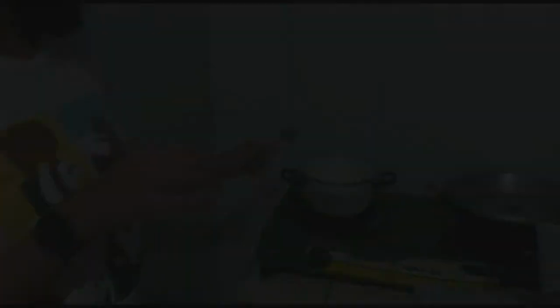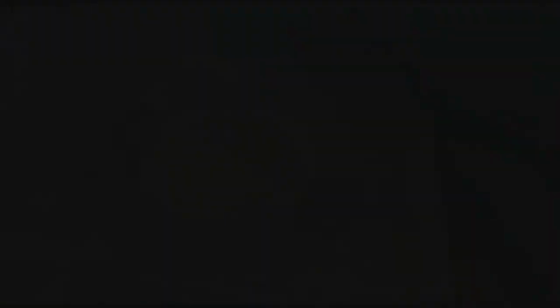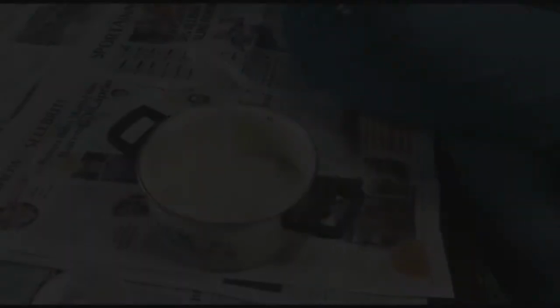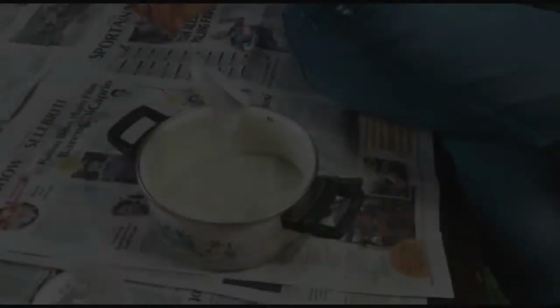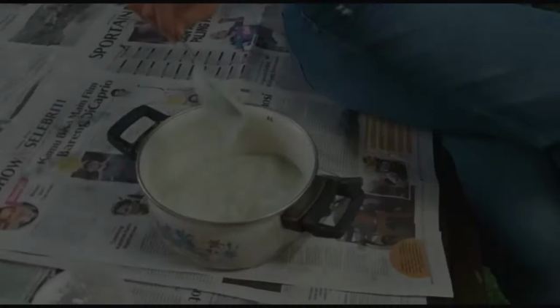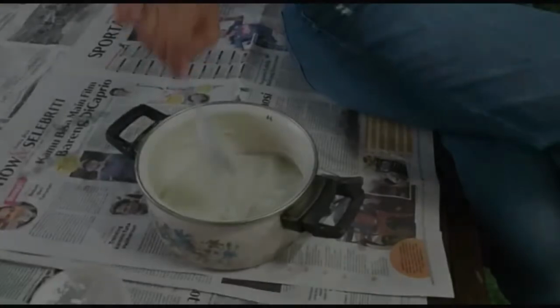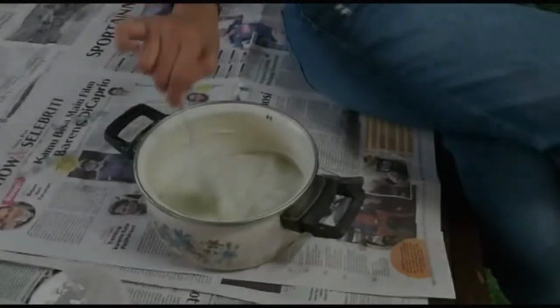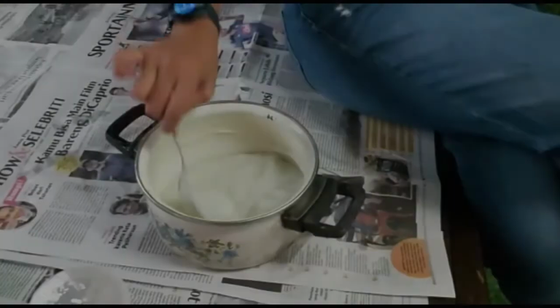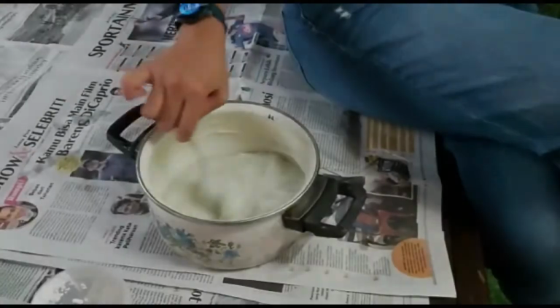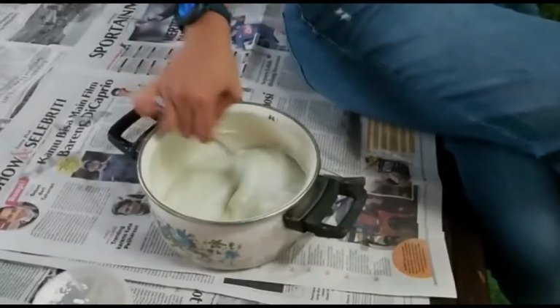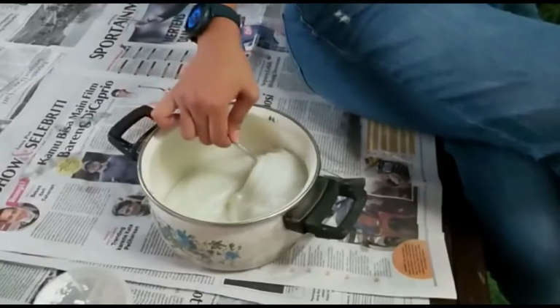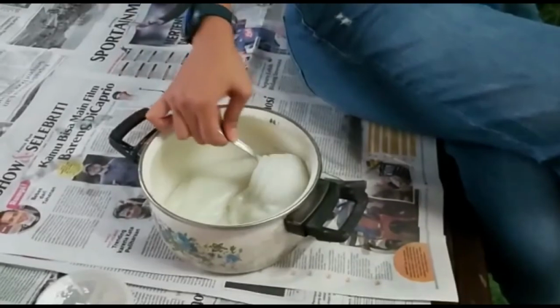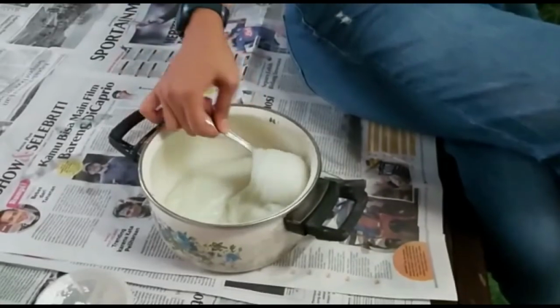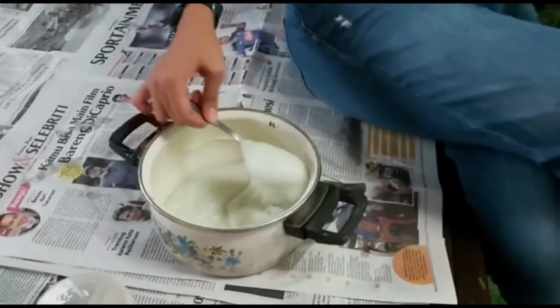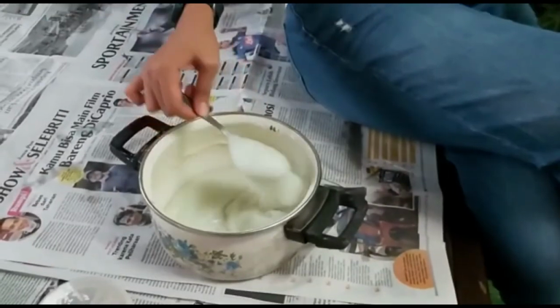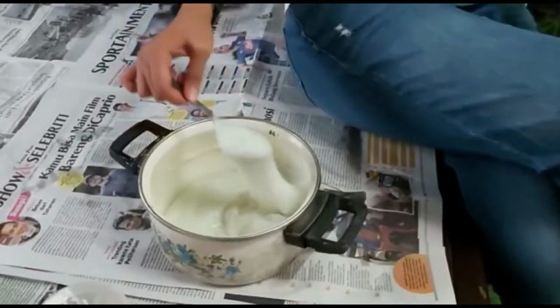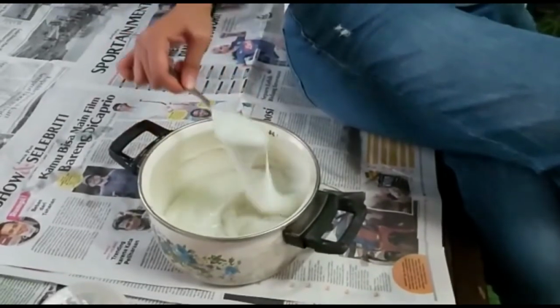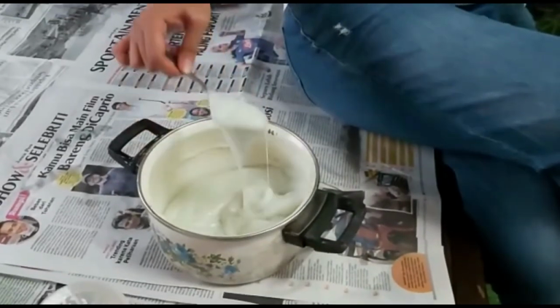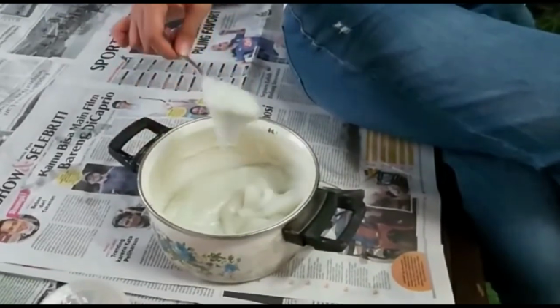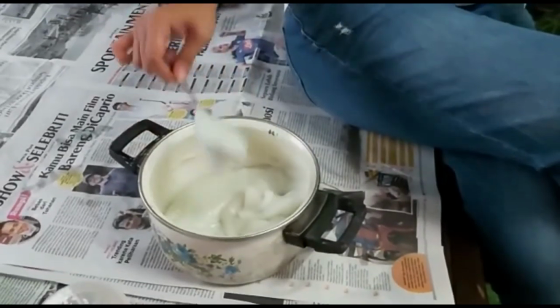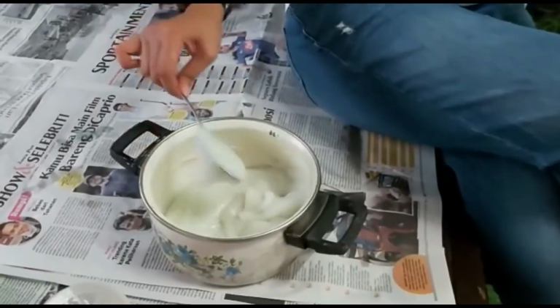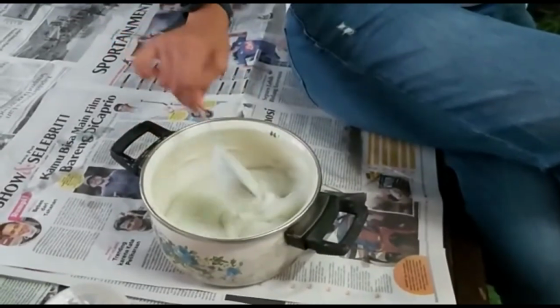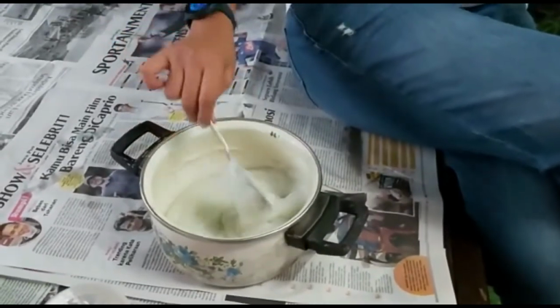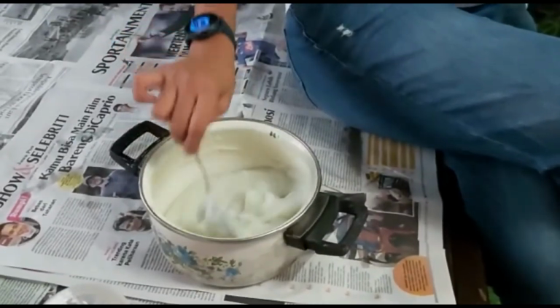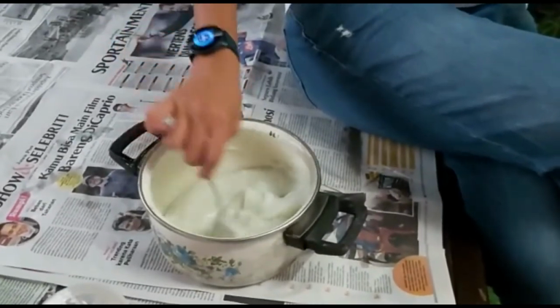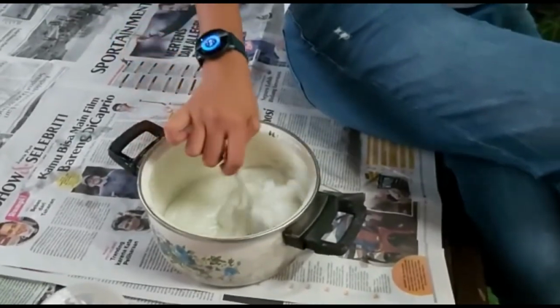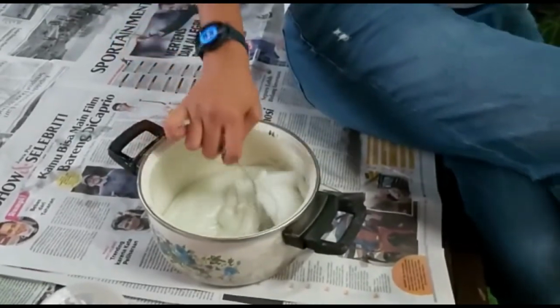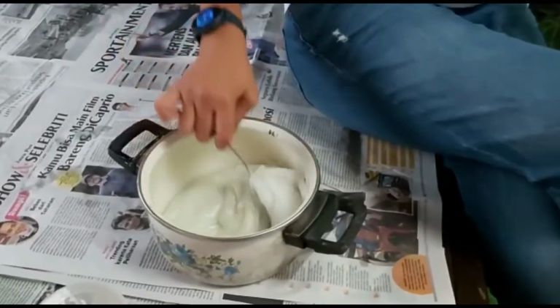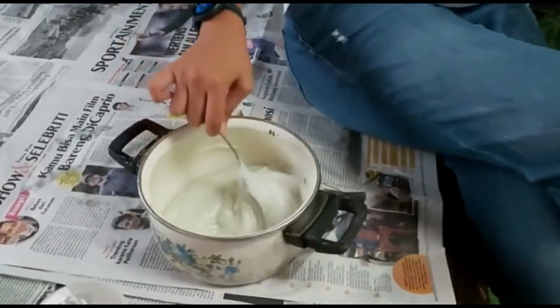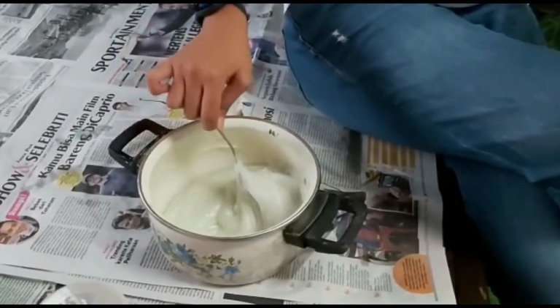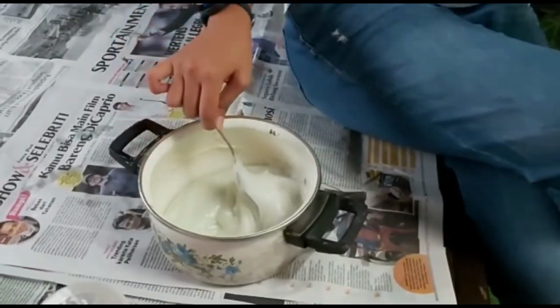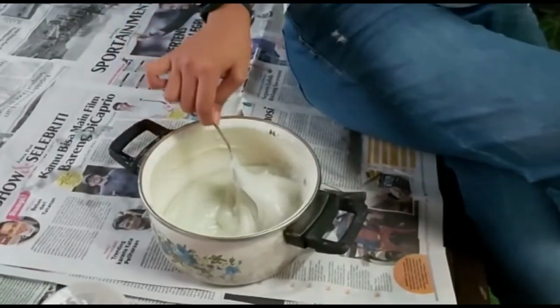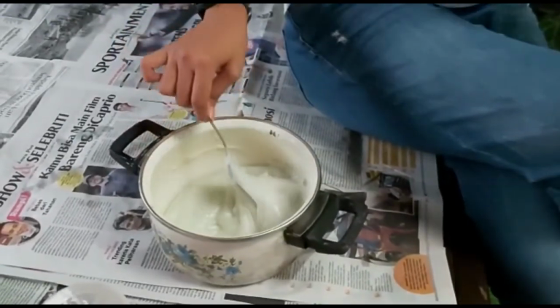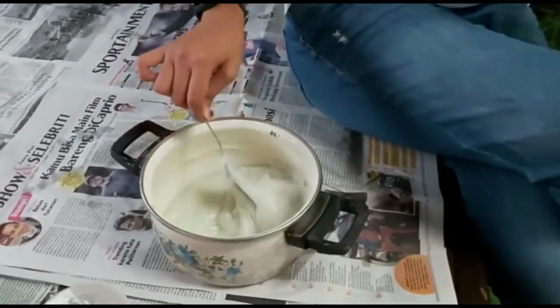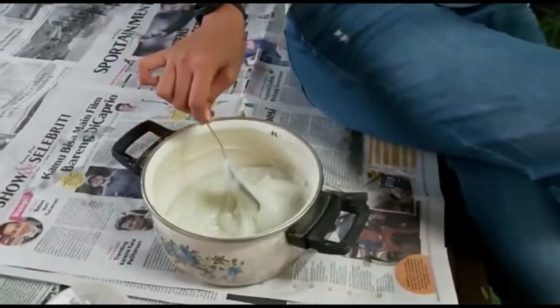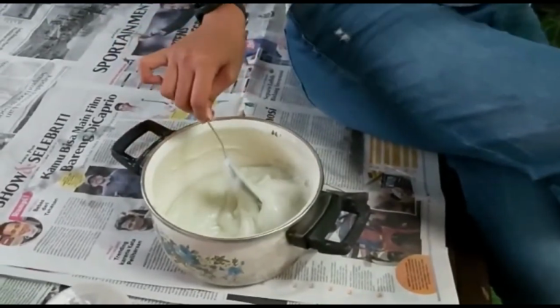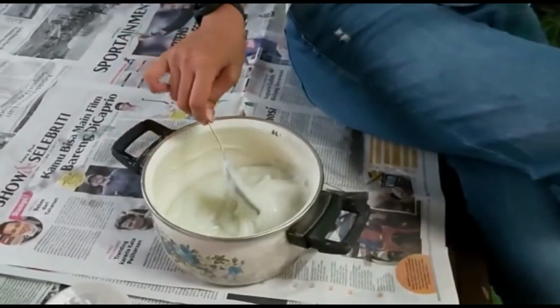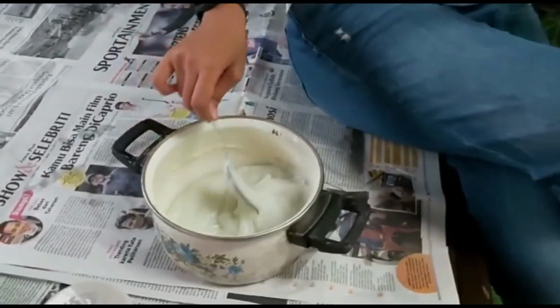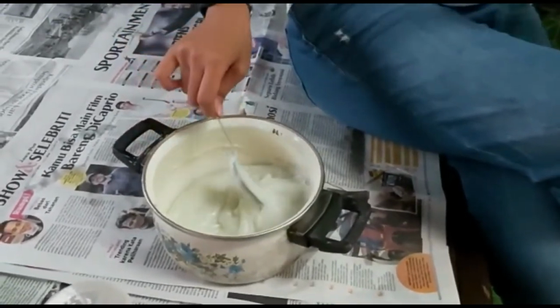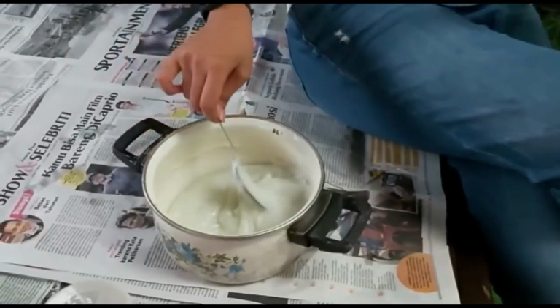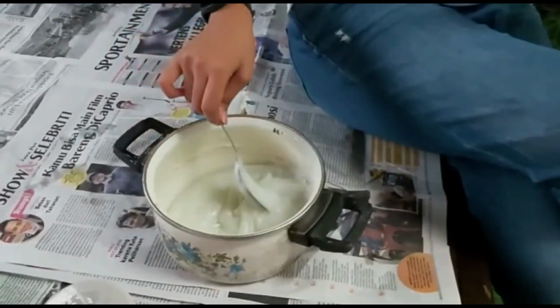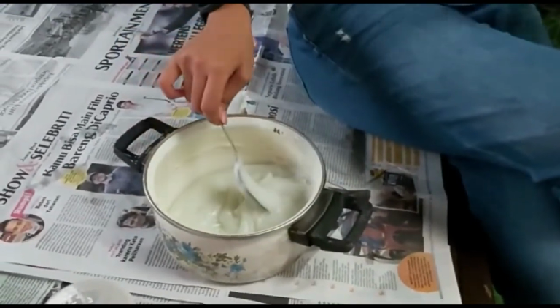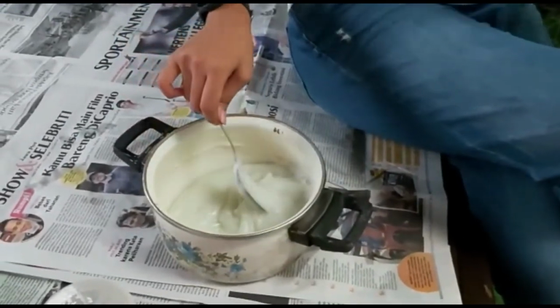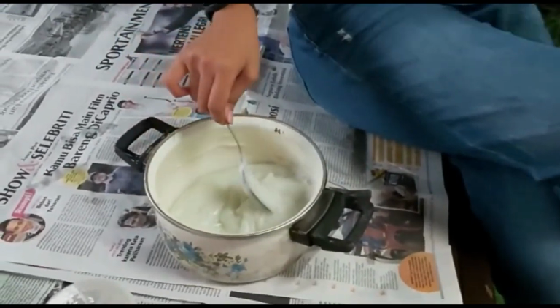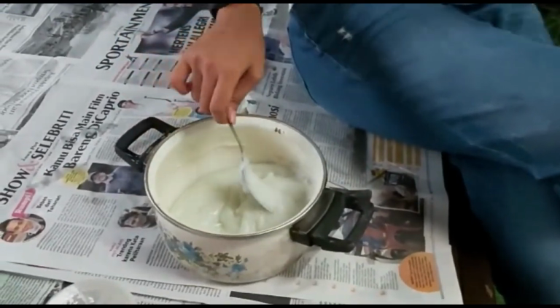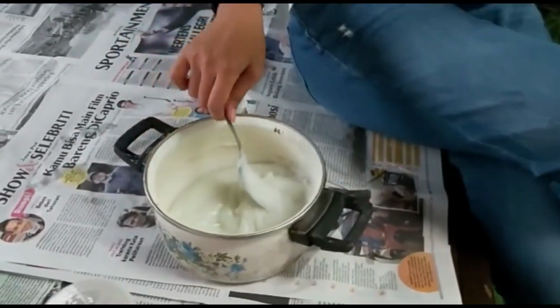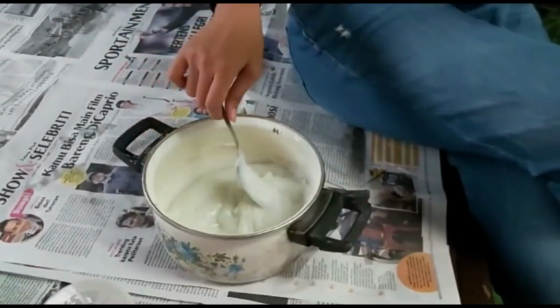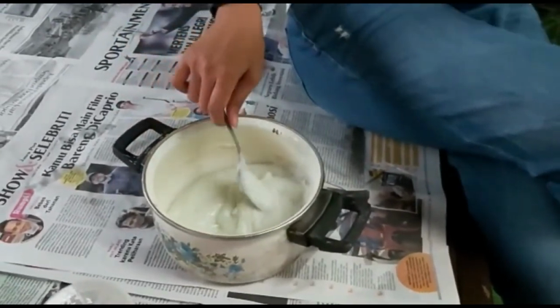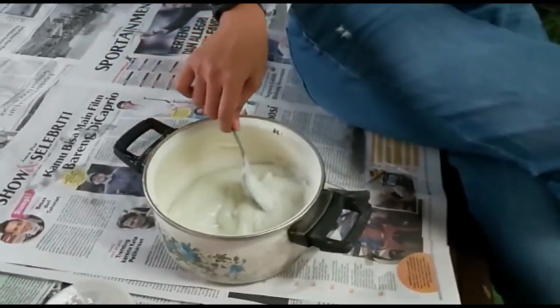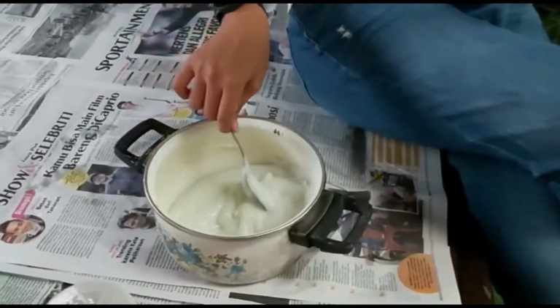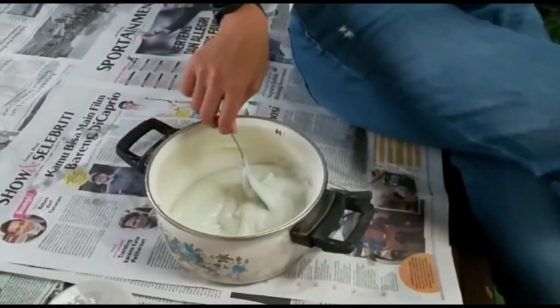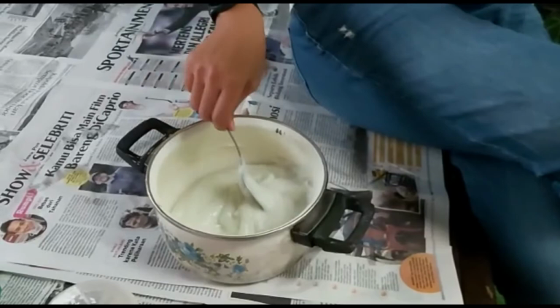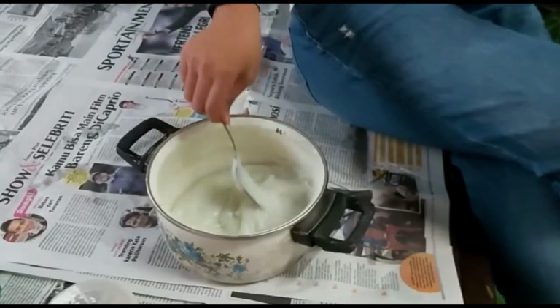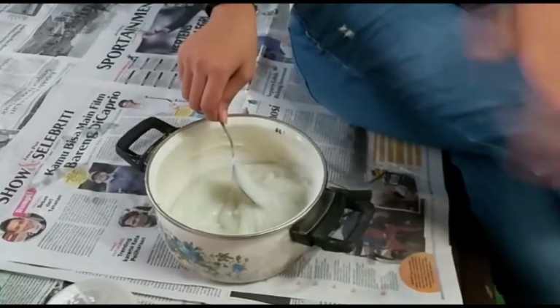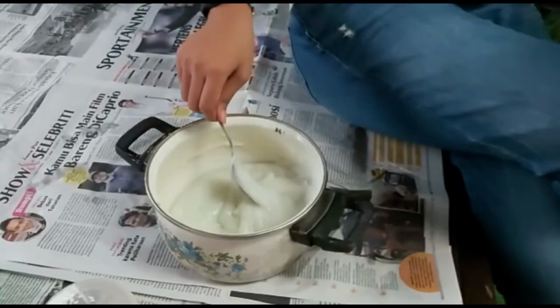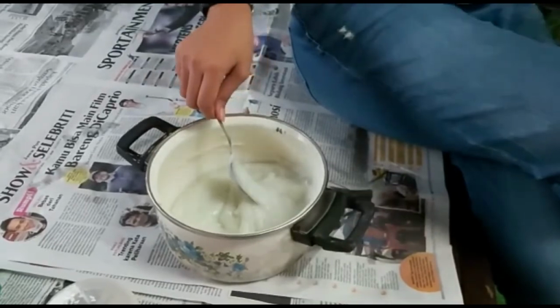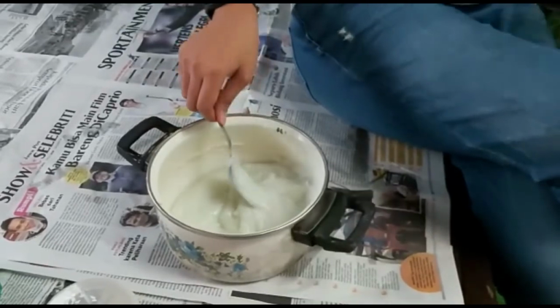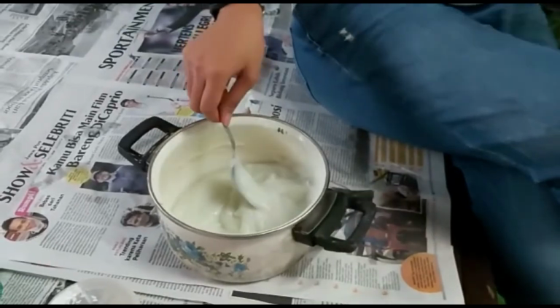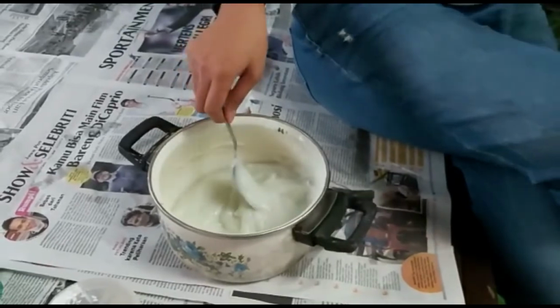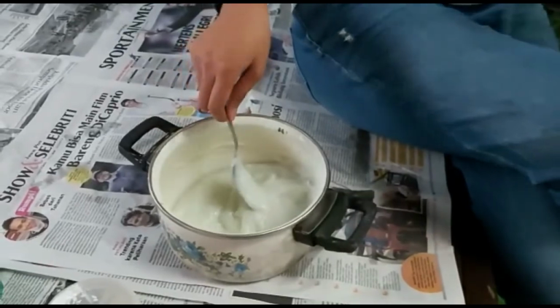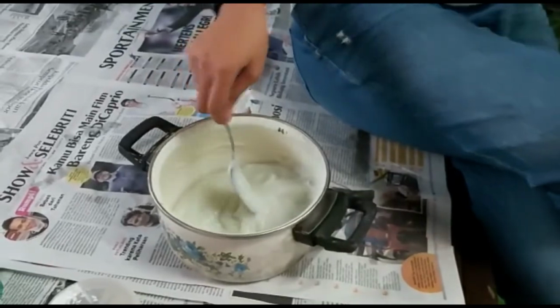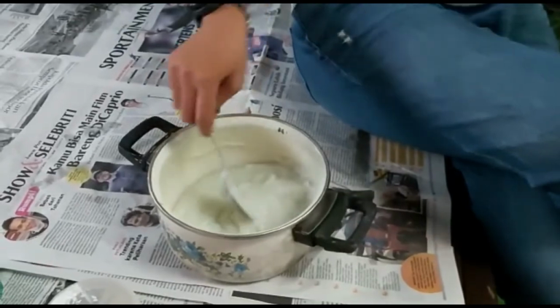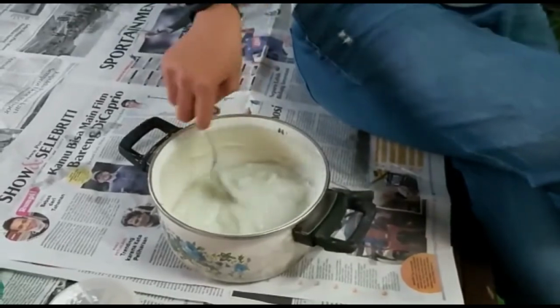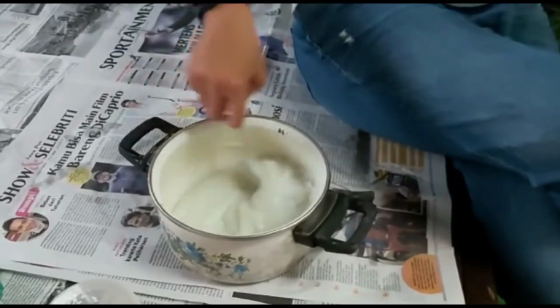Nanti, kalau adonannya sudah seperti ini, bagi menjadi empat bagian. Kemudian beri warna yang kamu suka. Silahkan mencoba di rumah.